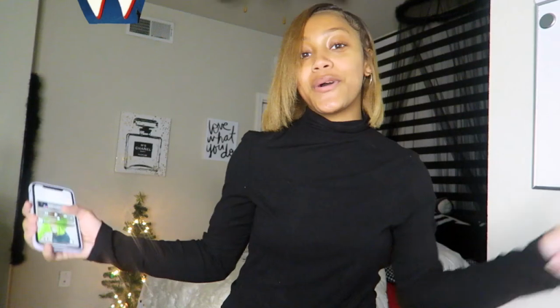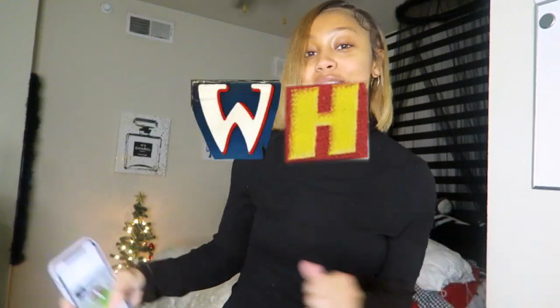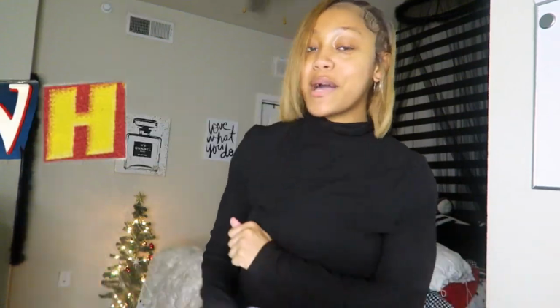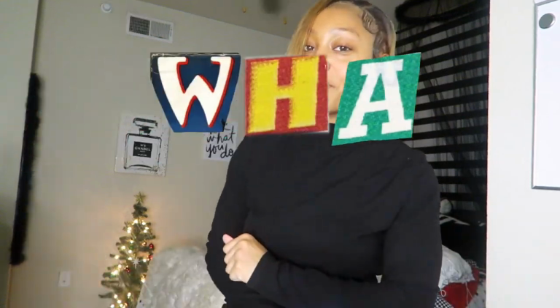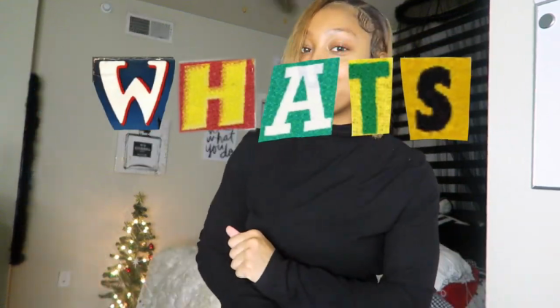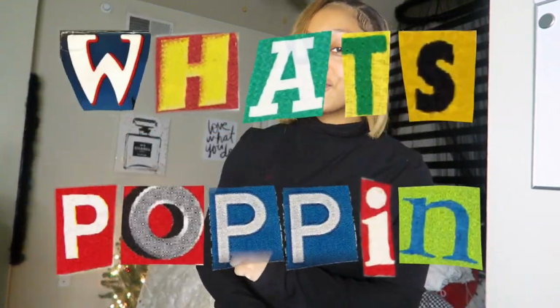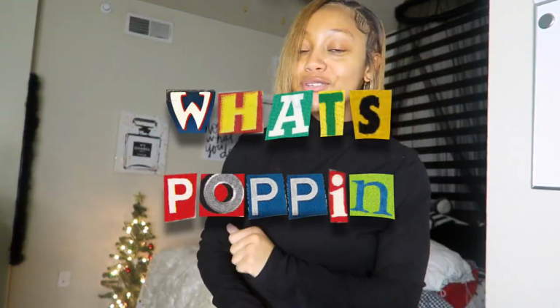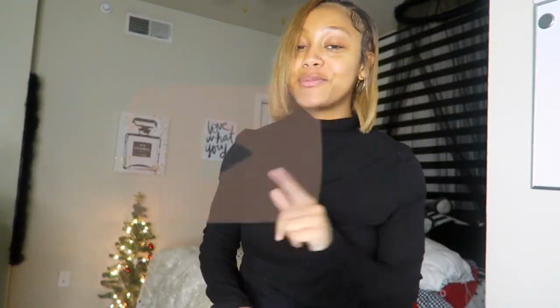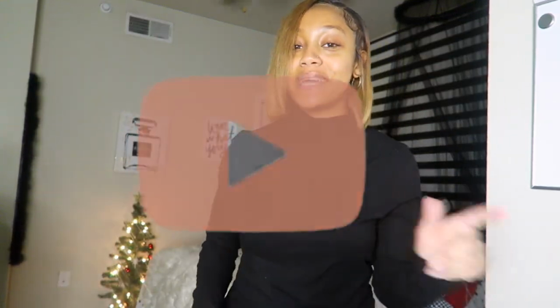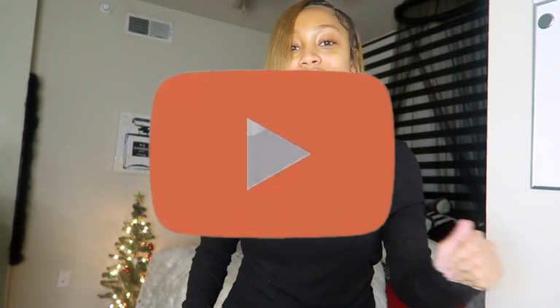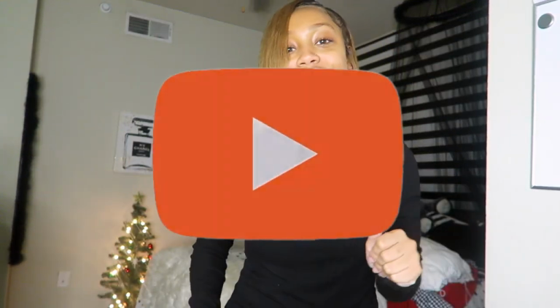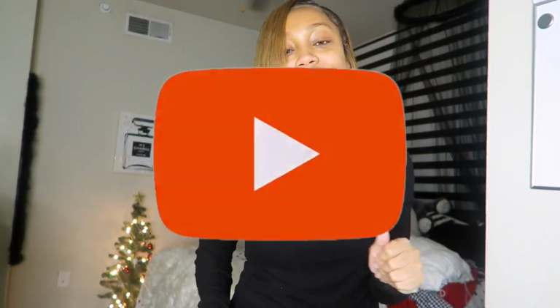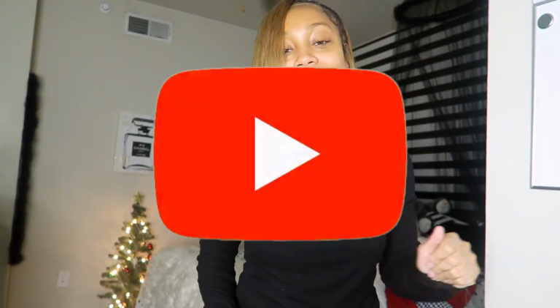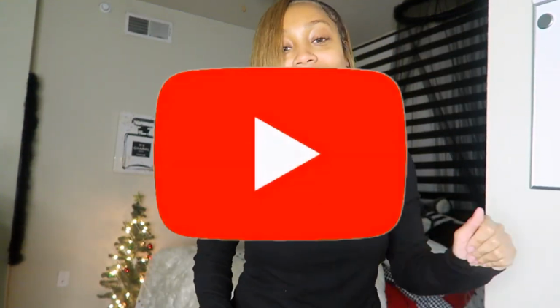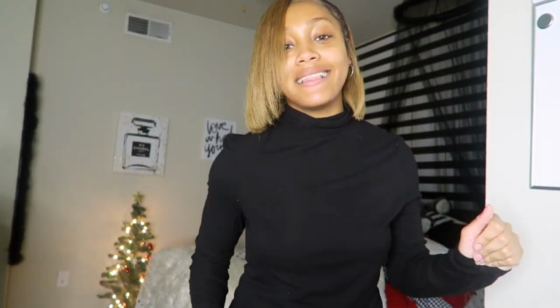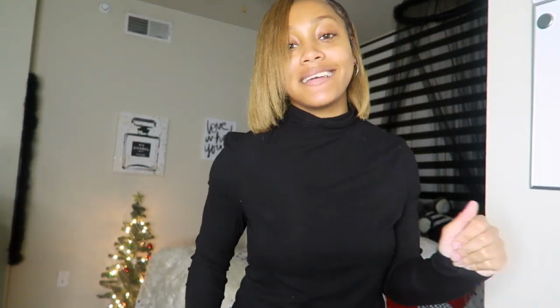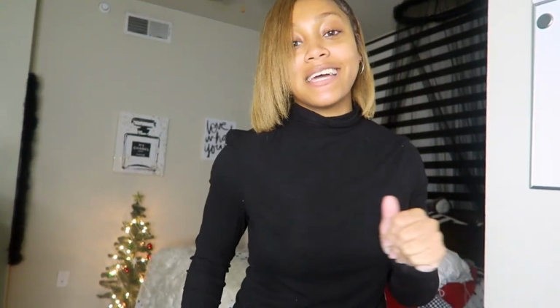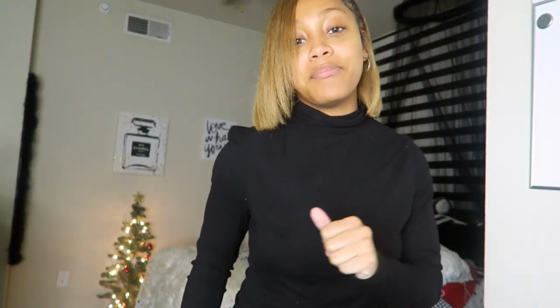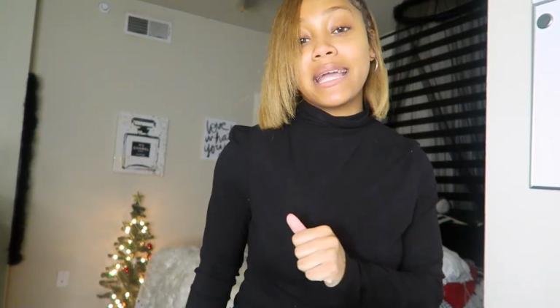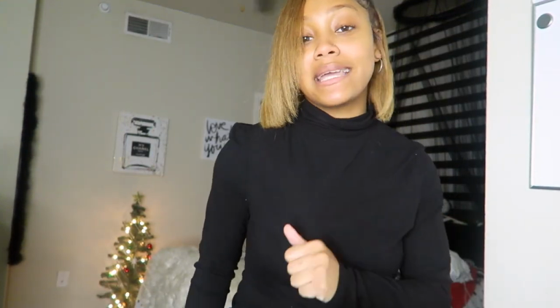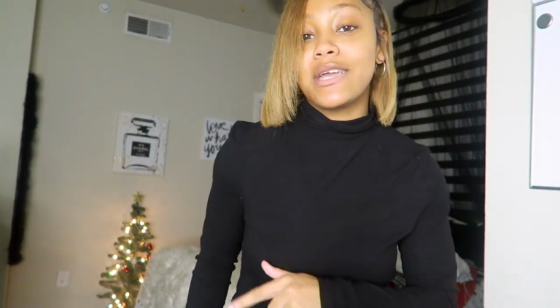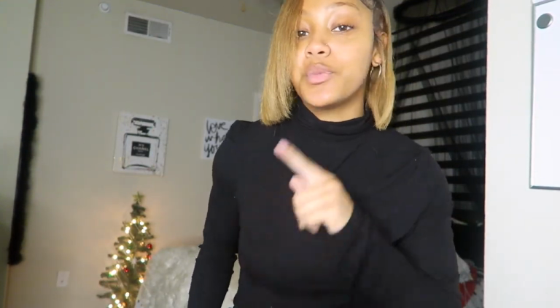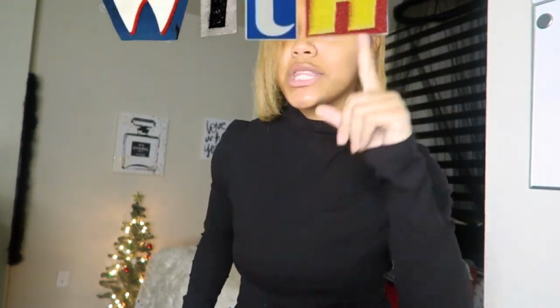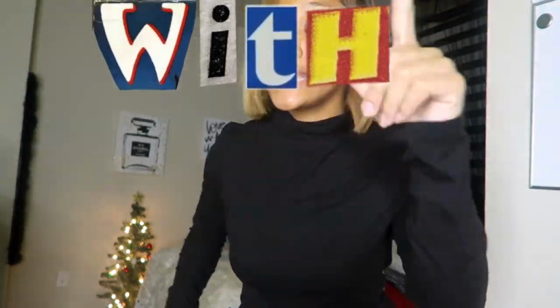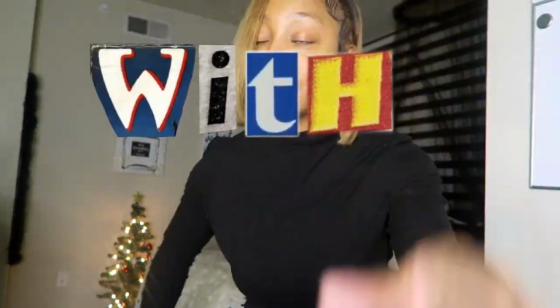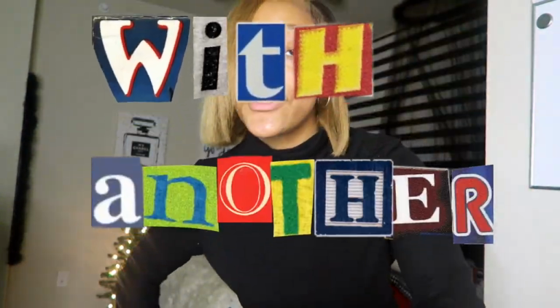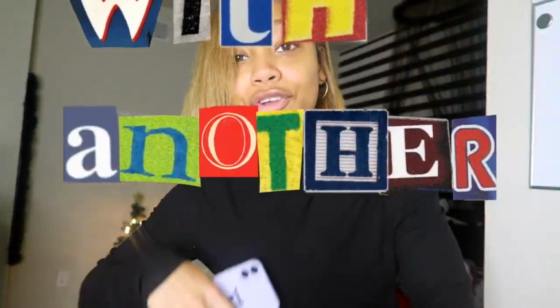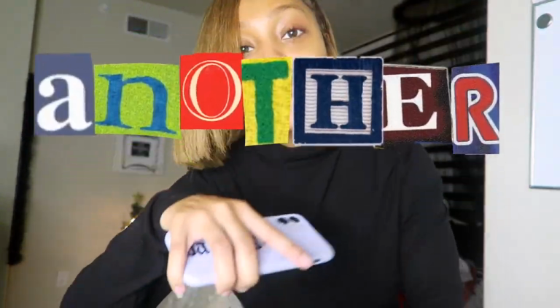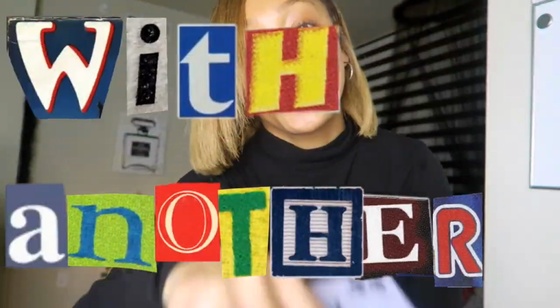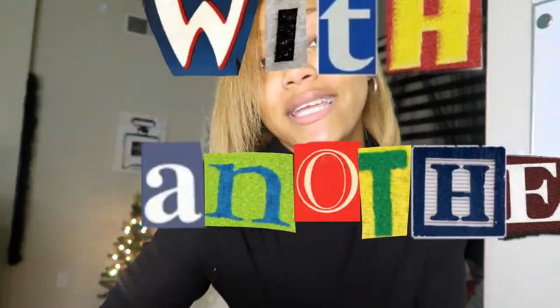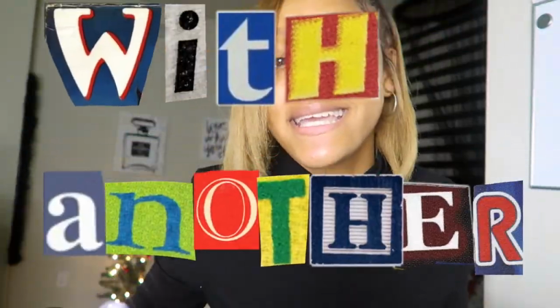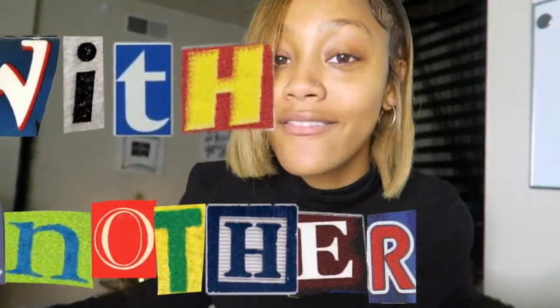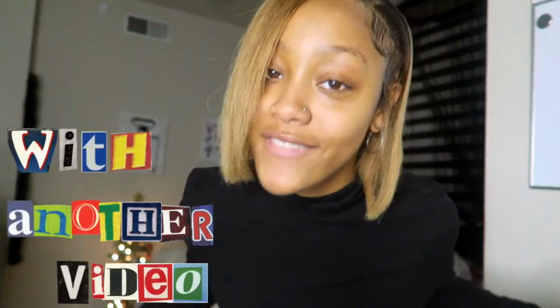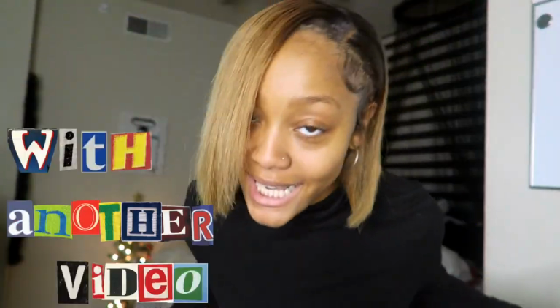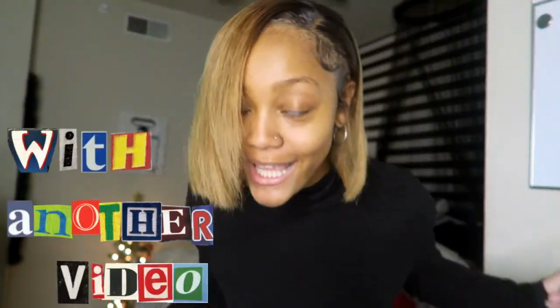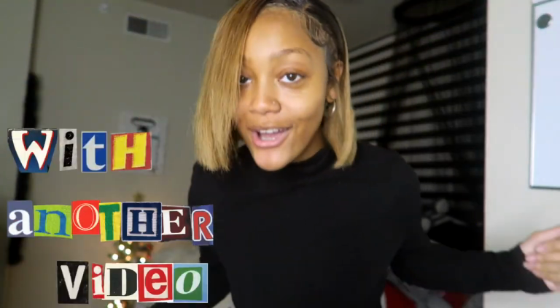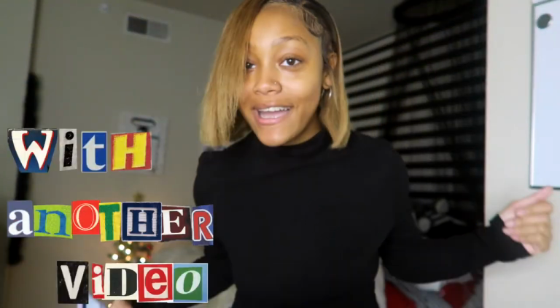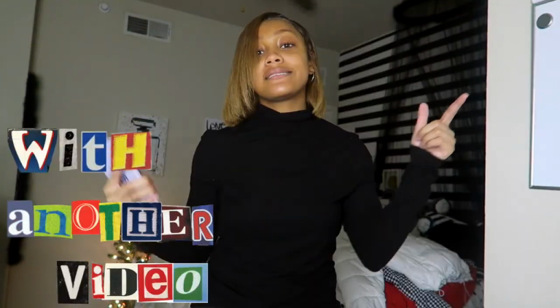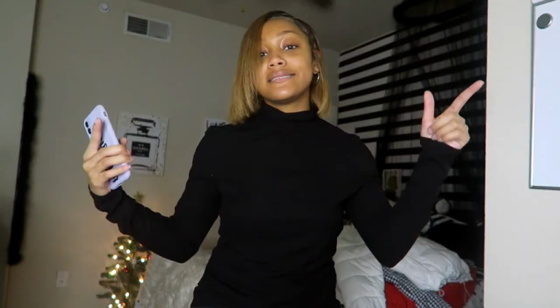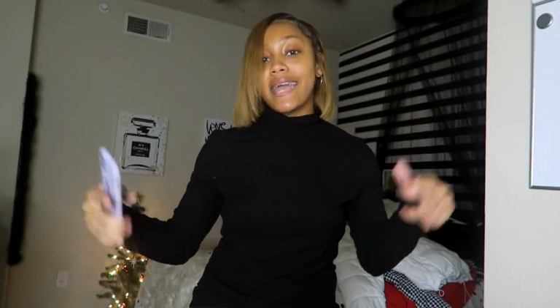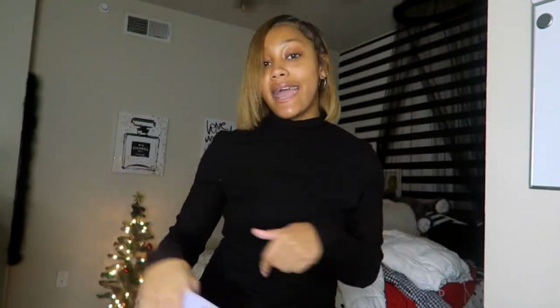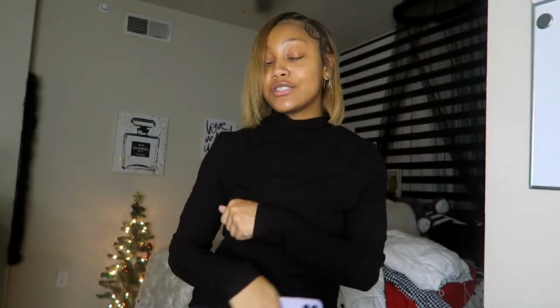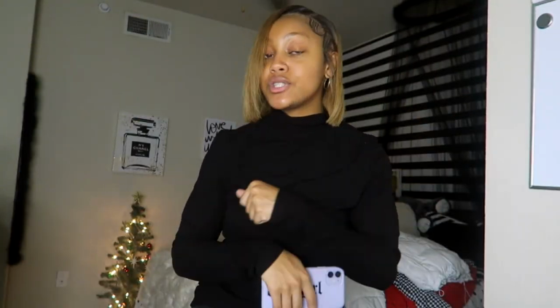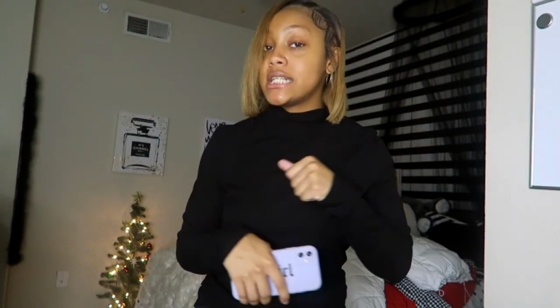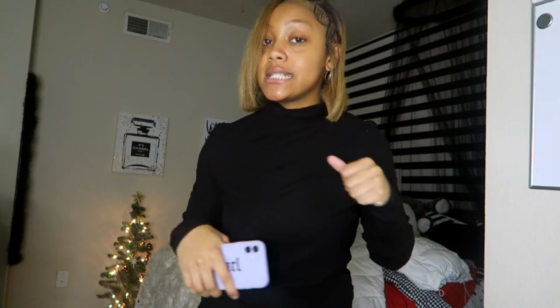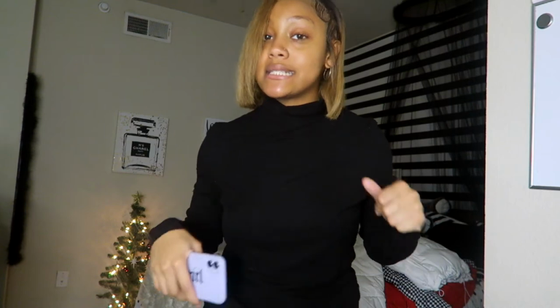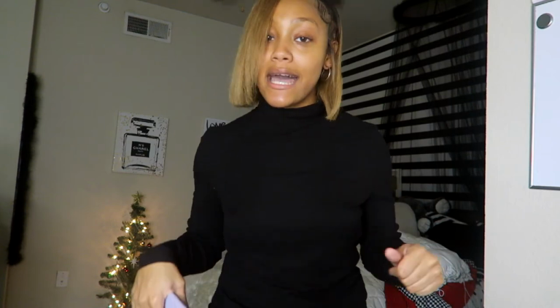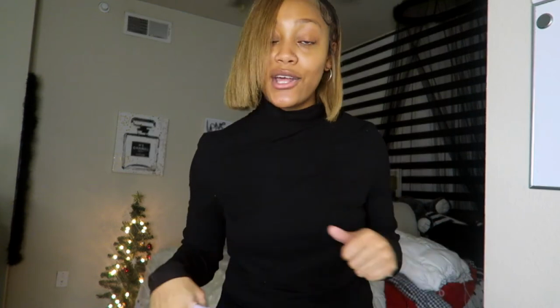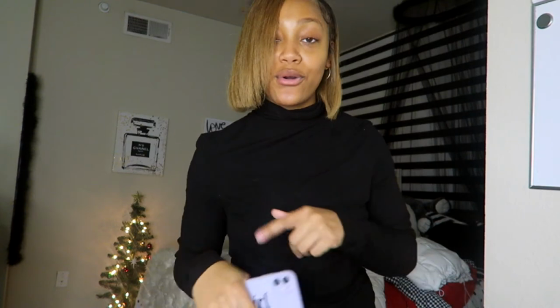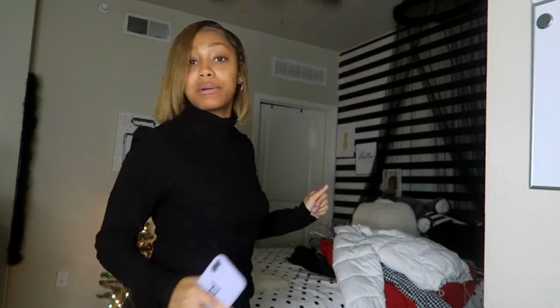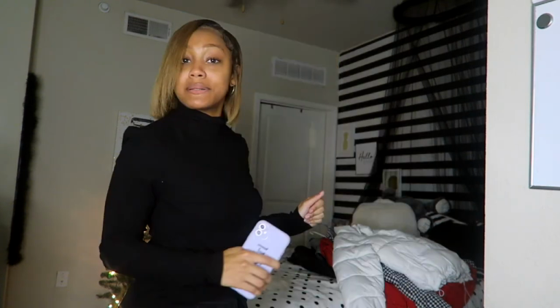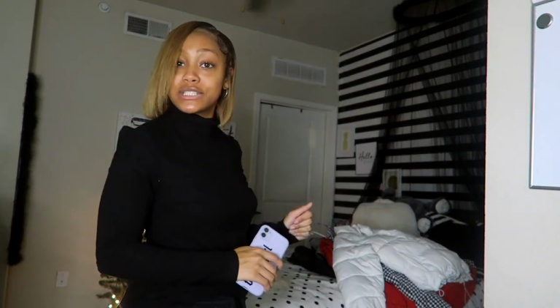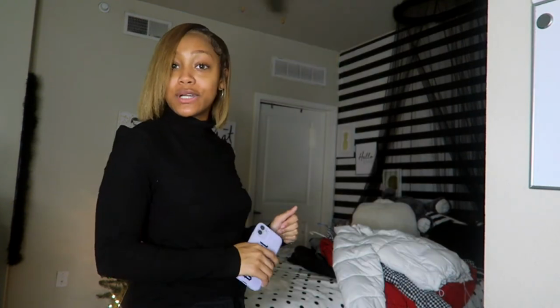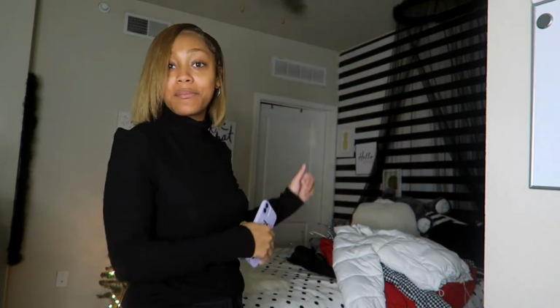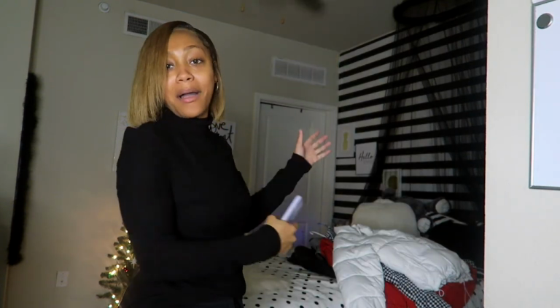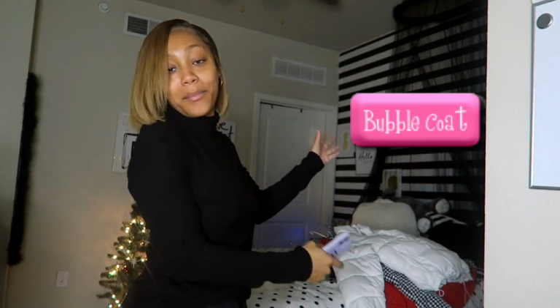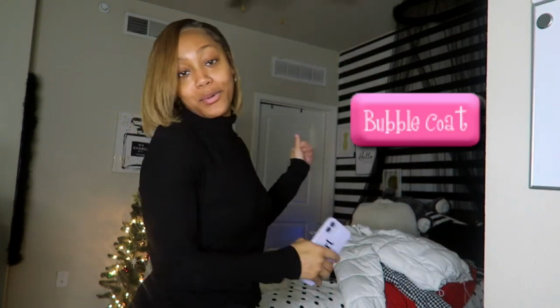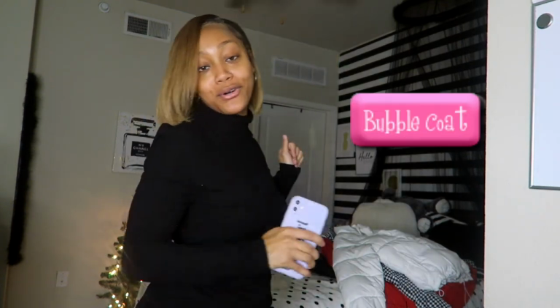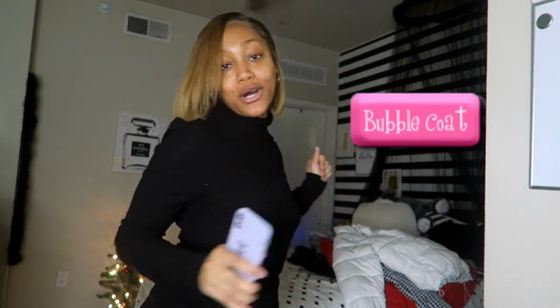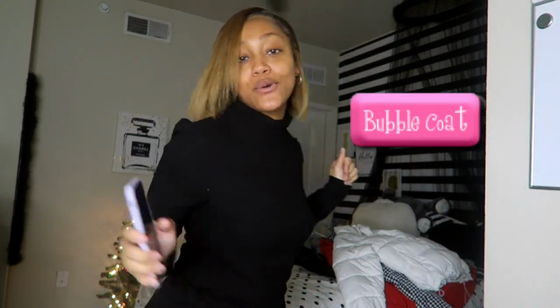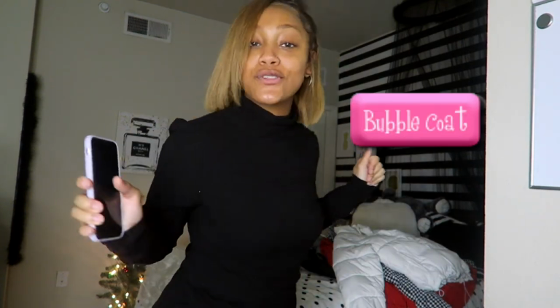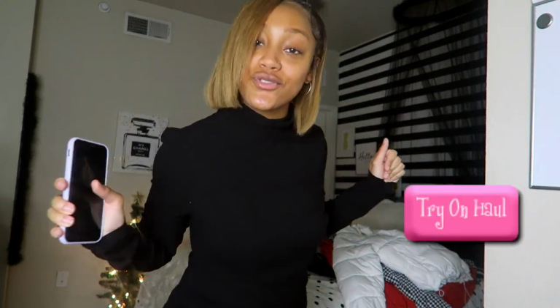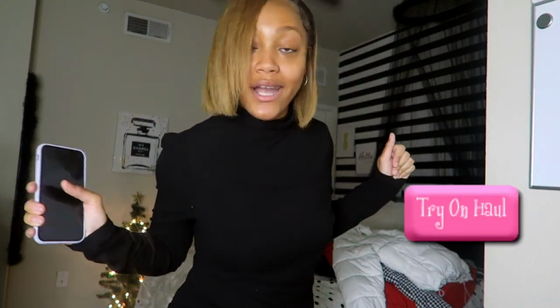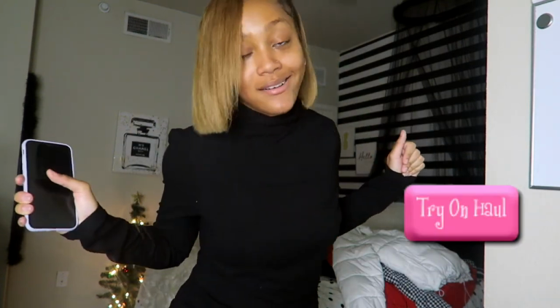What's poppin' YouTube? It is your girl Kyla and I'm back again with another video. And today, as you're seeing the title, I'm gonna be doing my bubble coat trial.